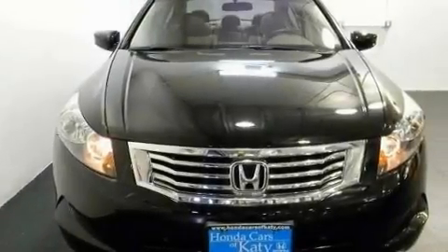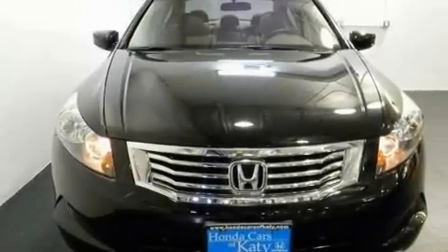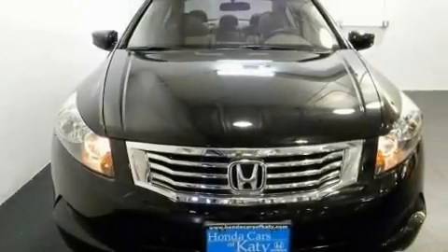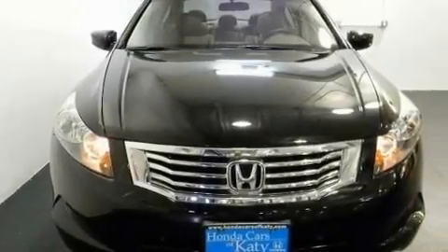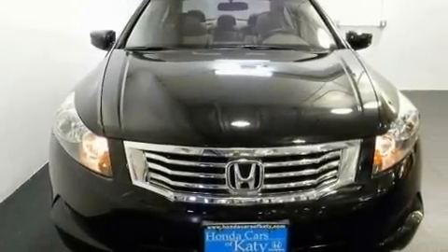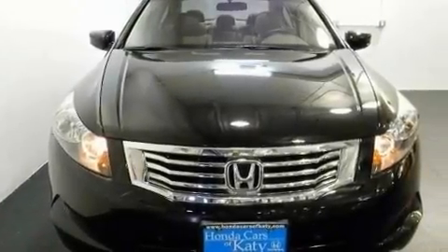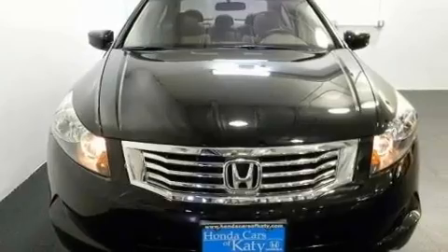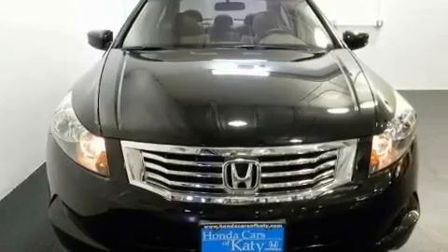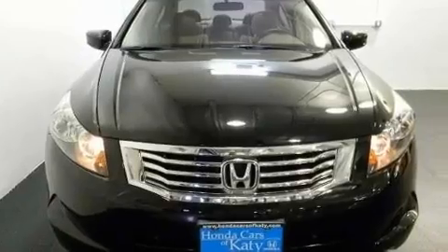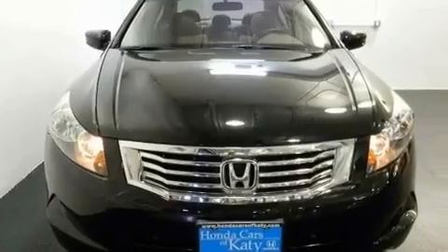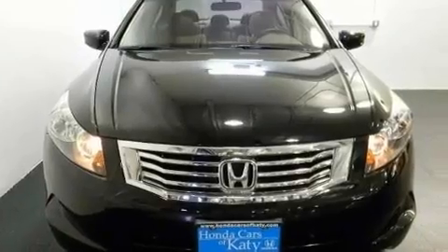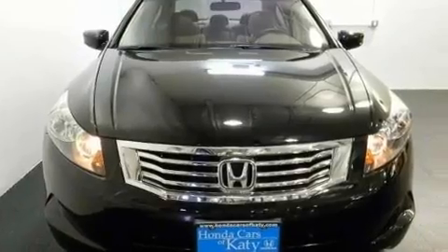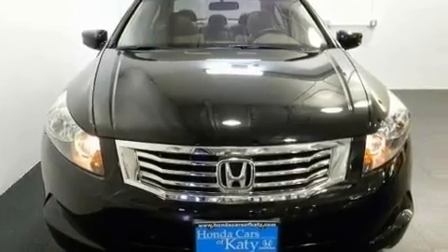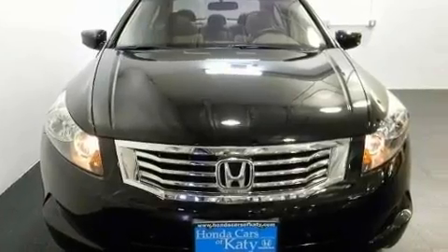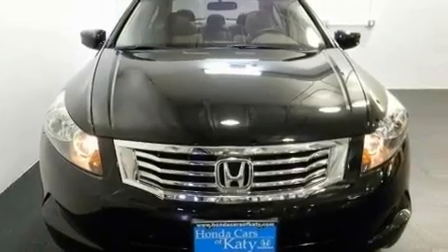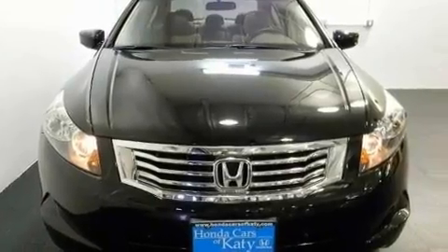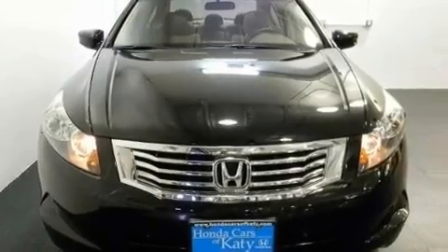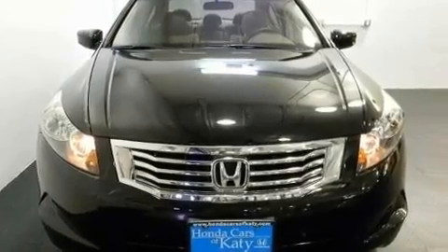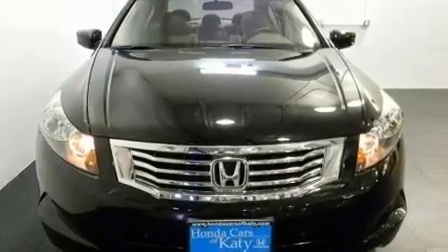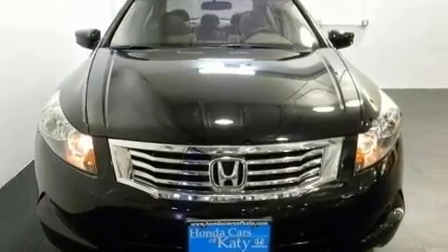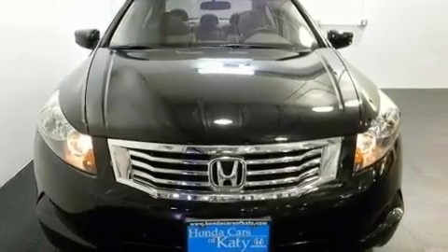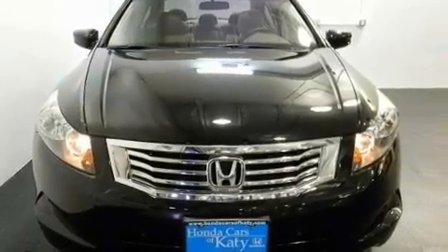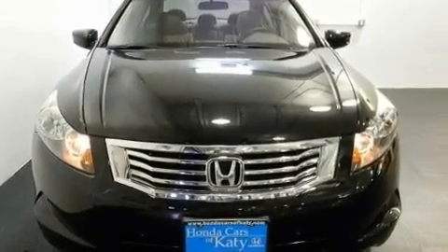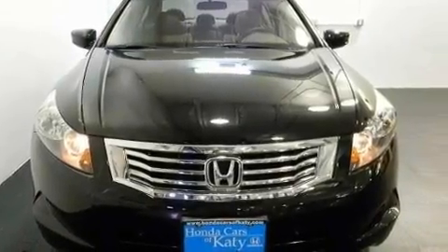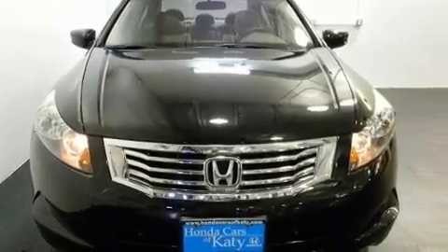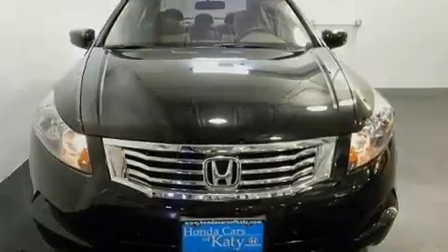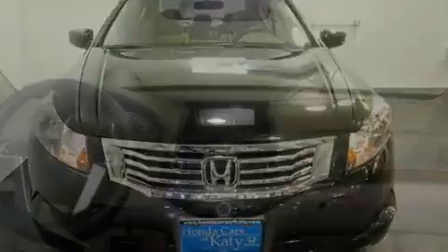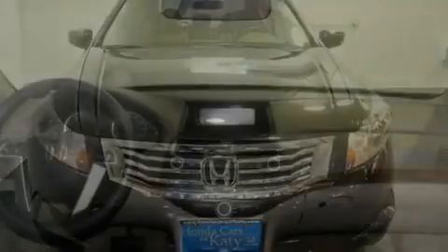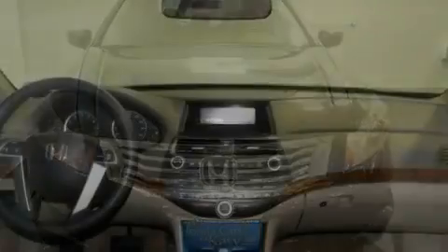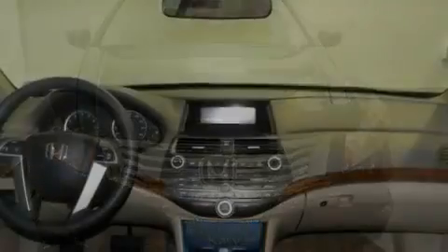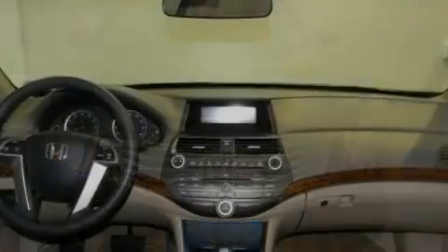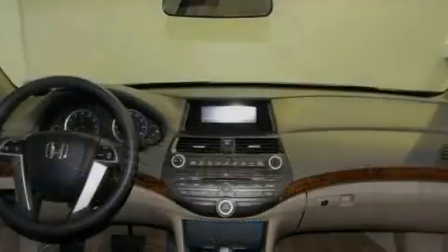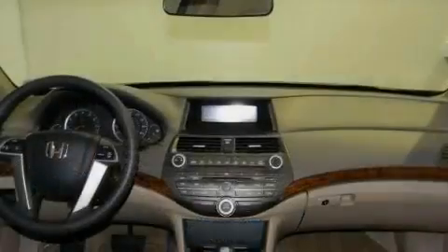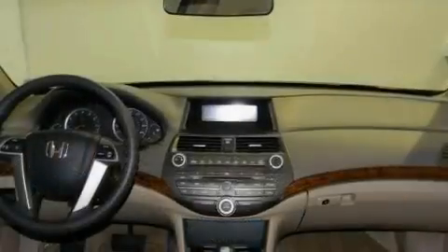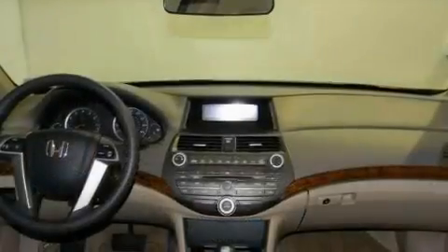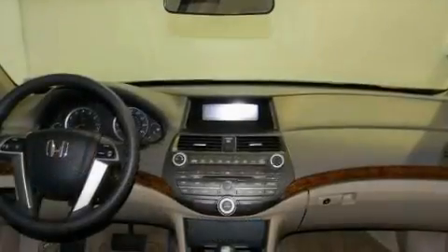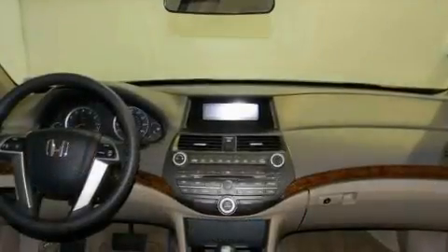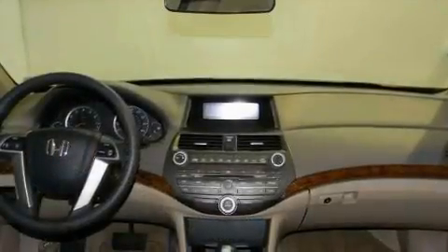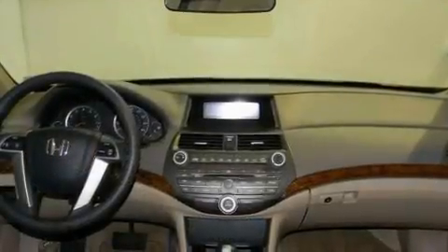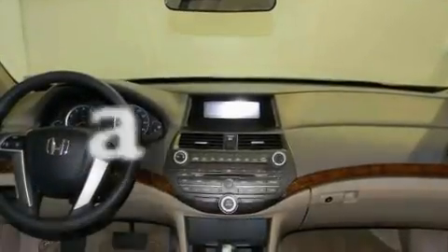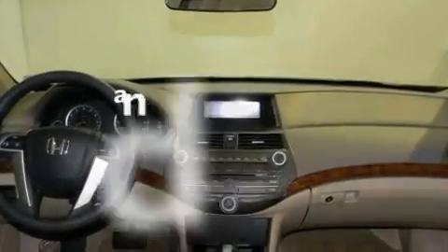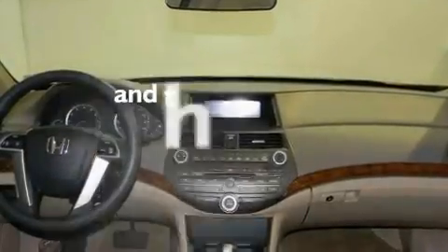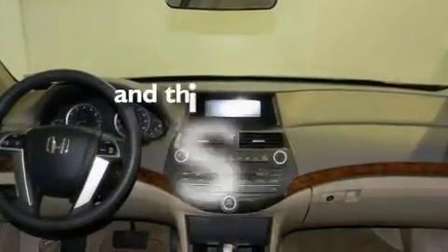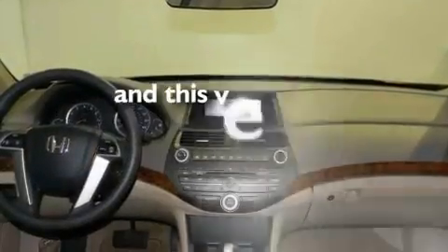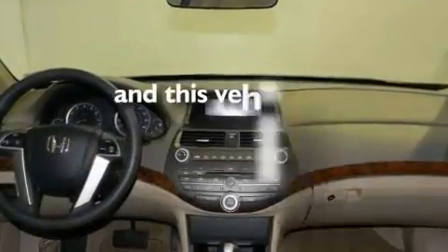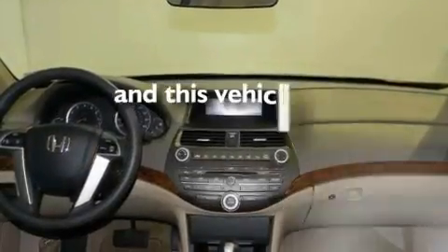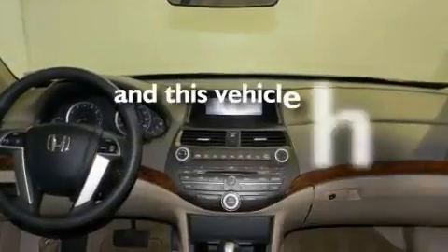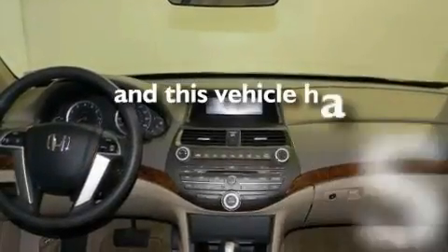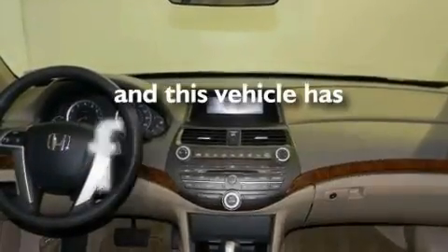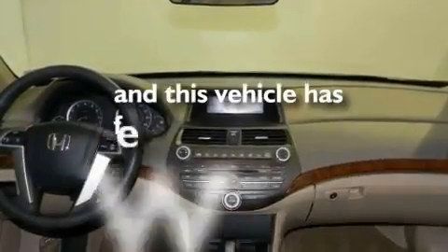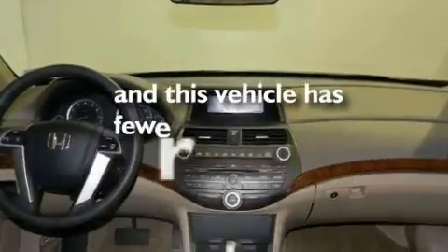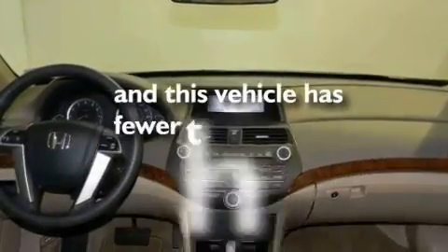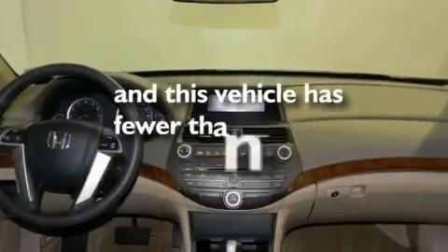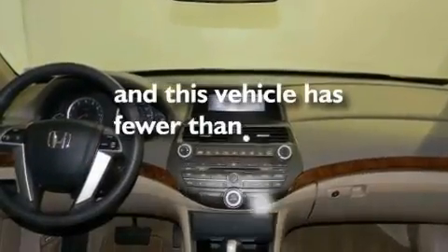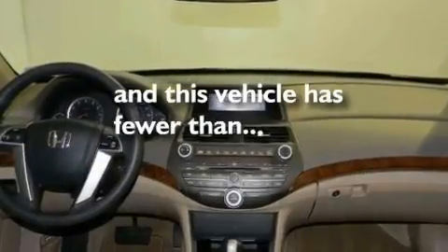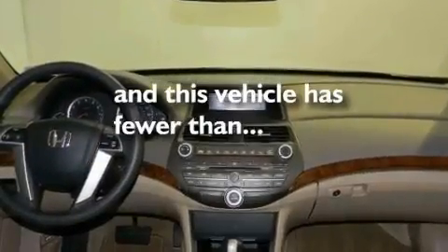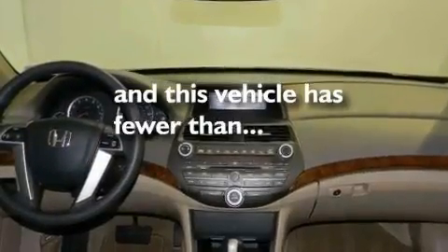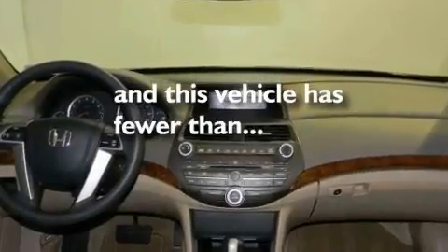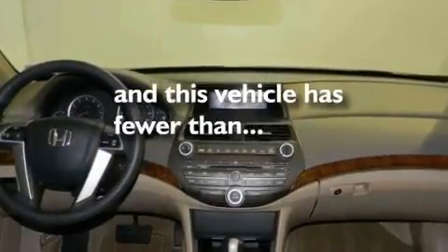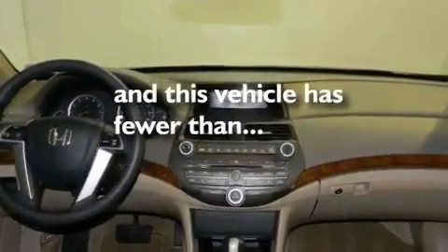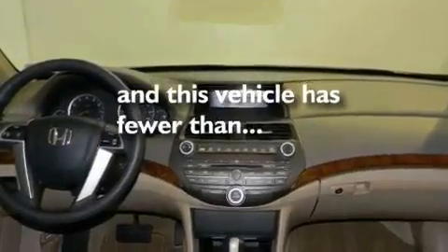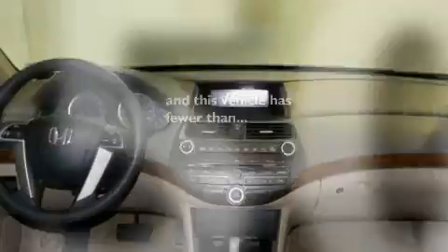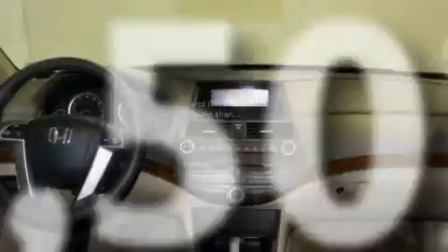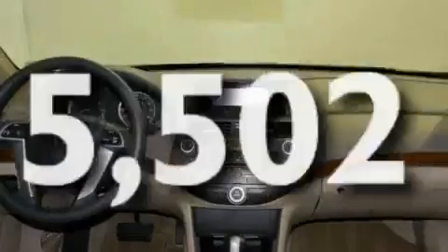Additional features include a low-tire pressure indicator, steering wheel mounted controls, and this vehicle has fewer than 6,000 miles on the odometer.